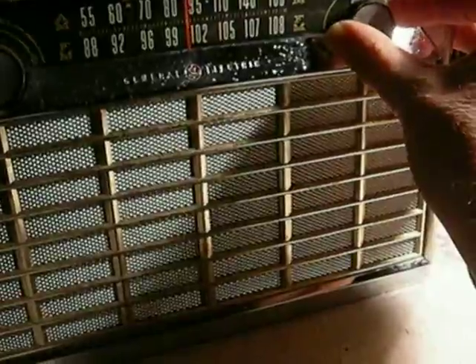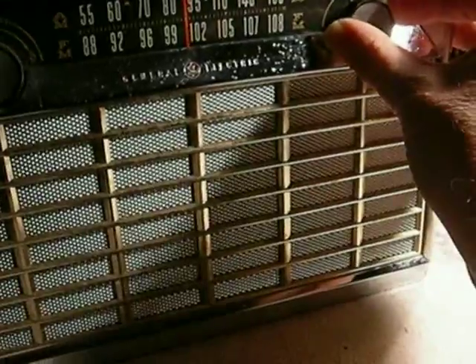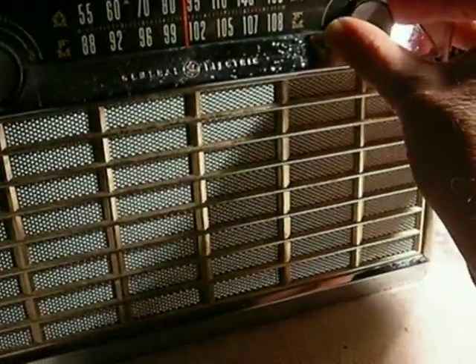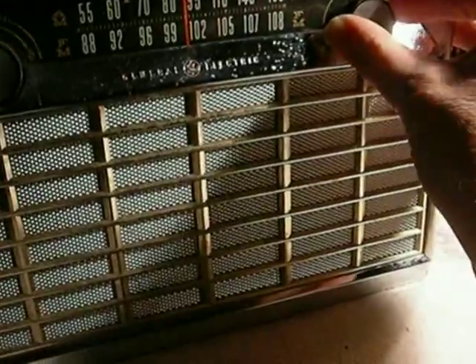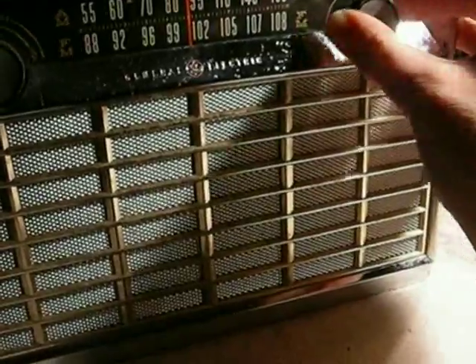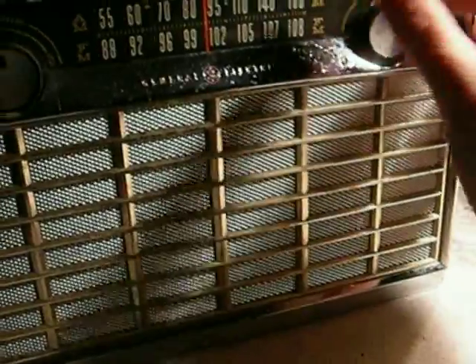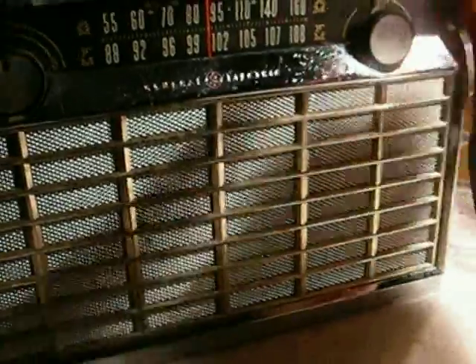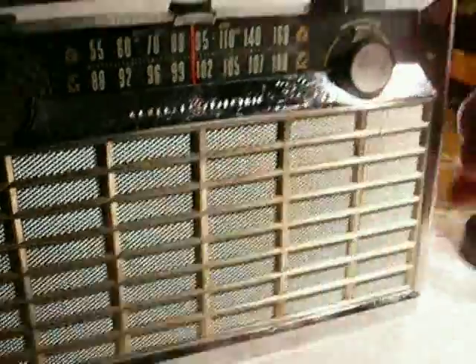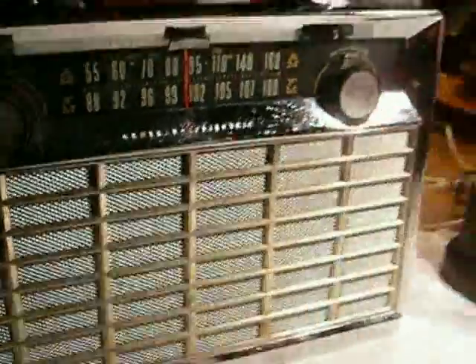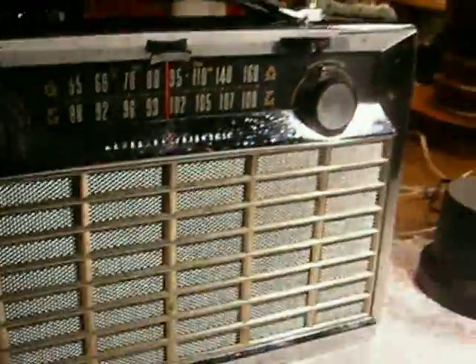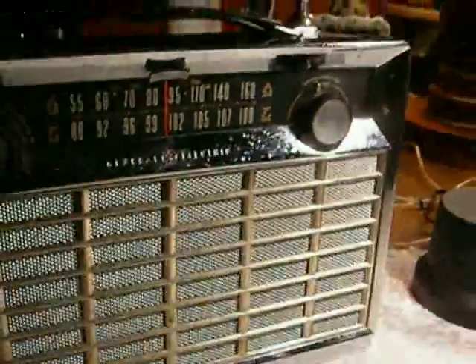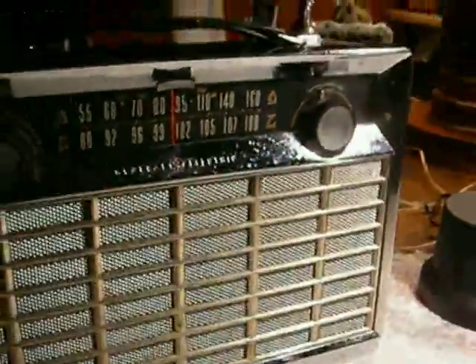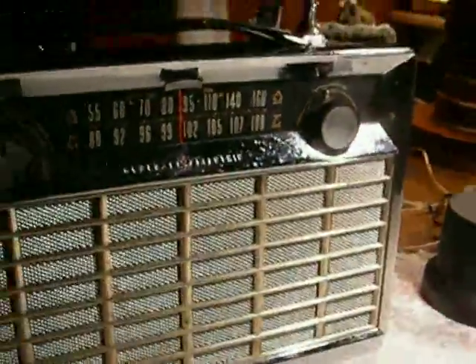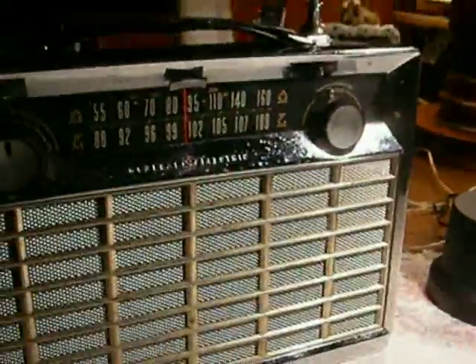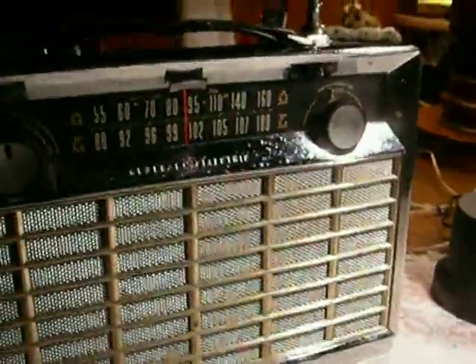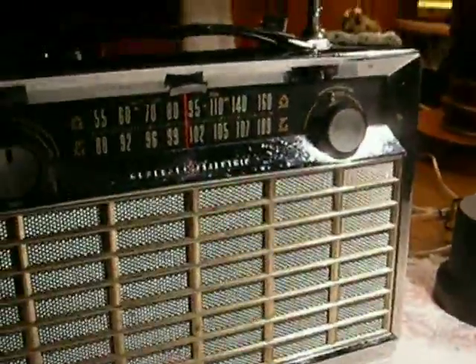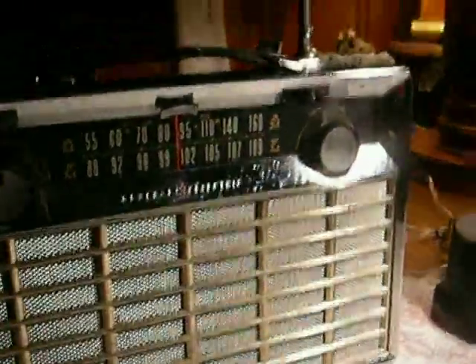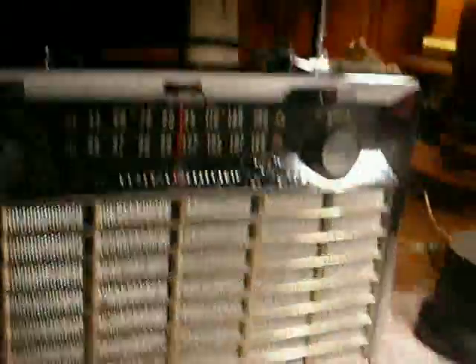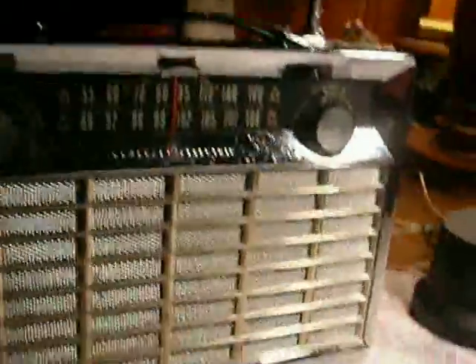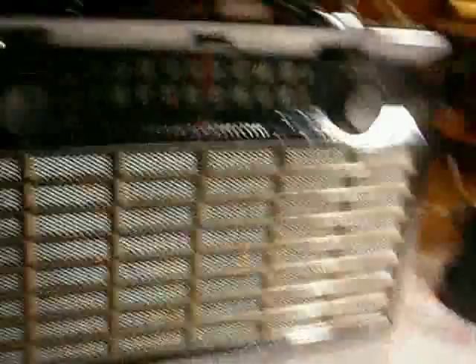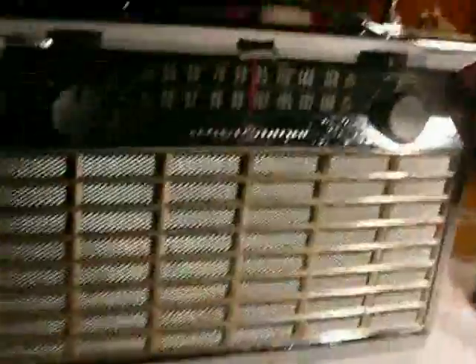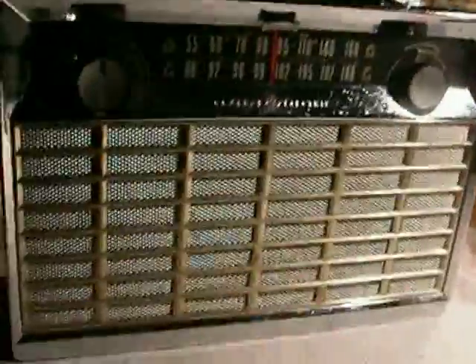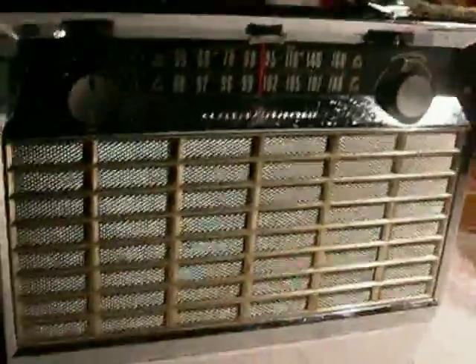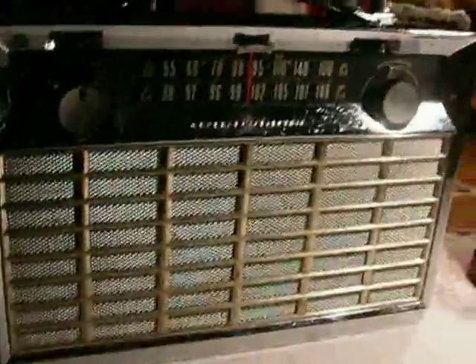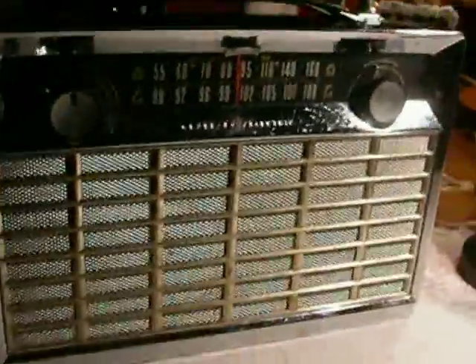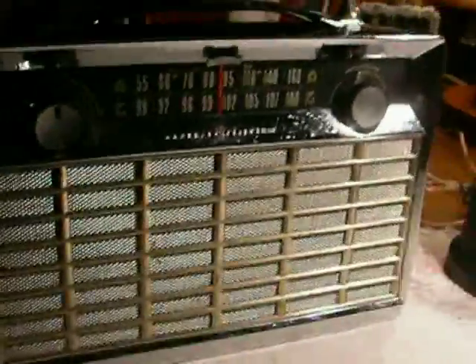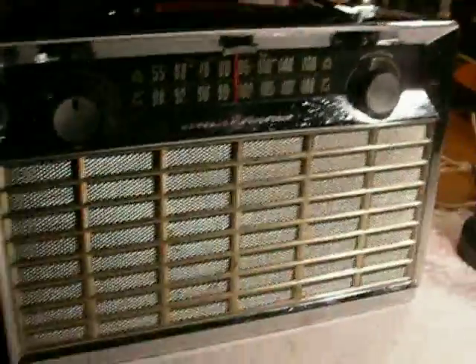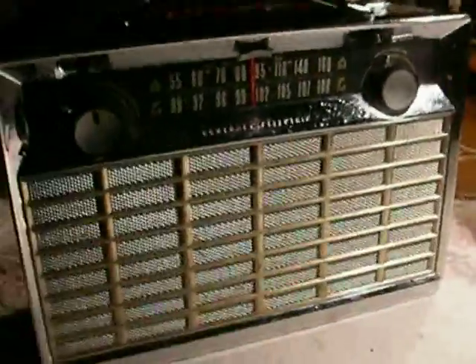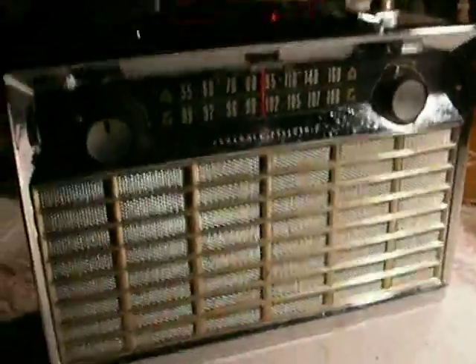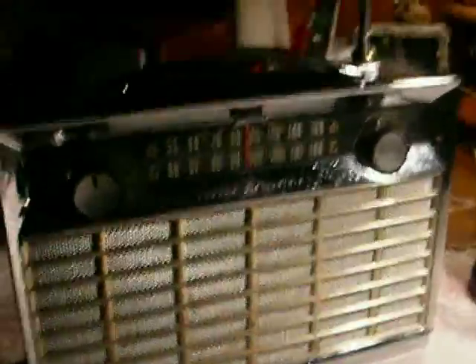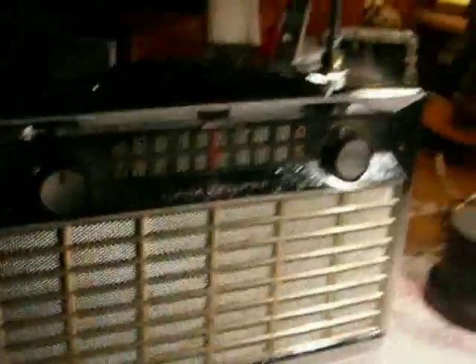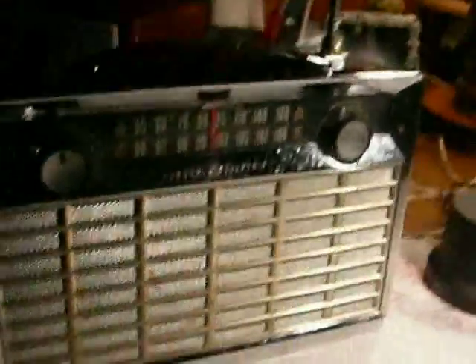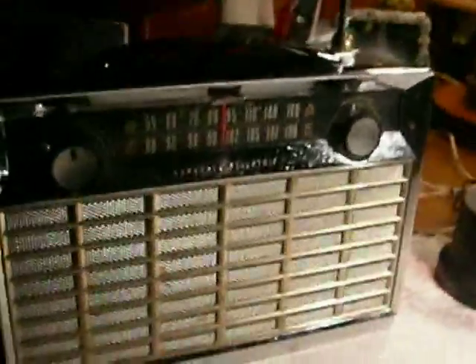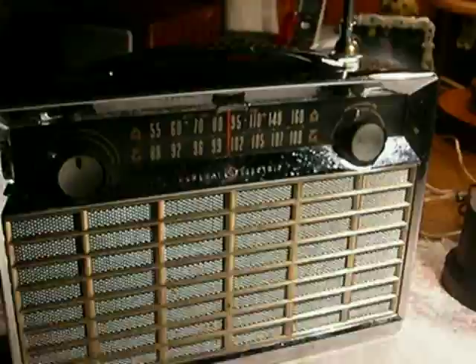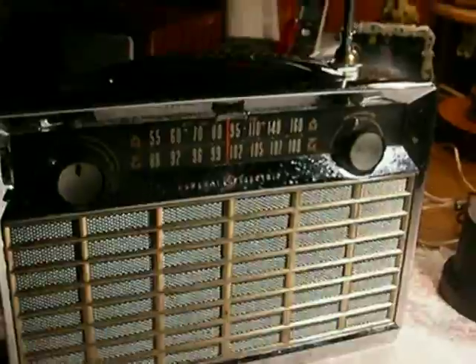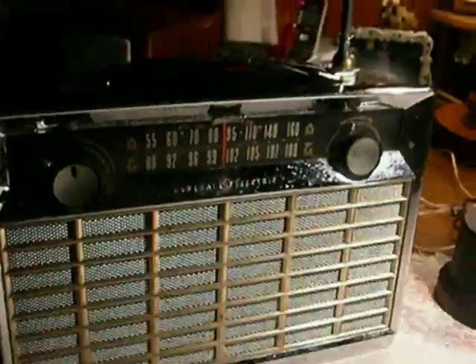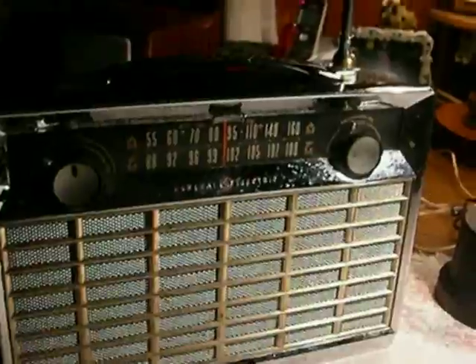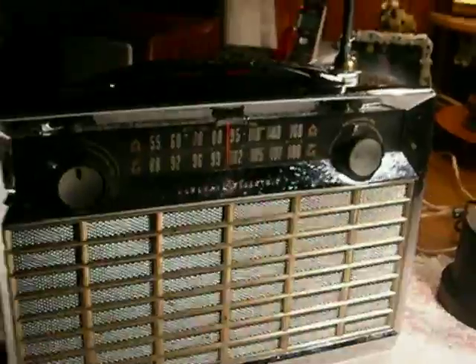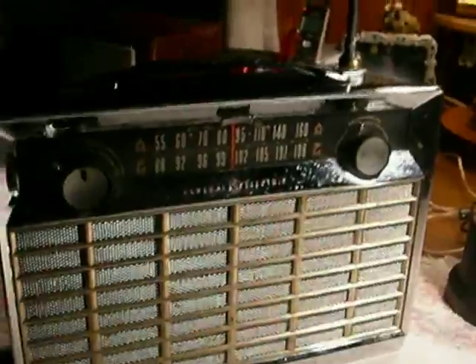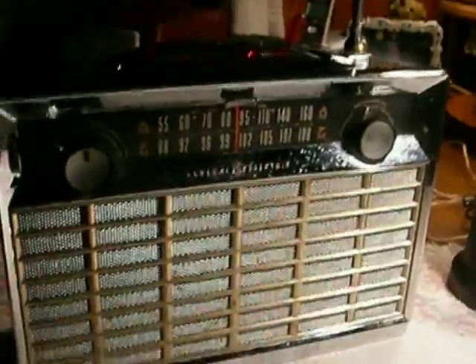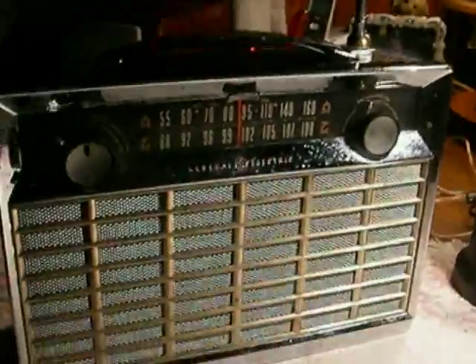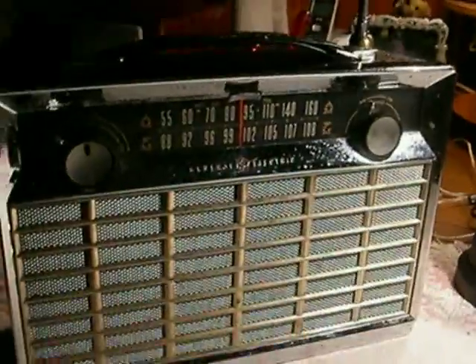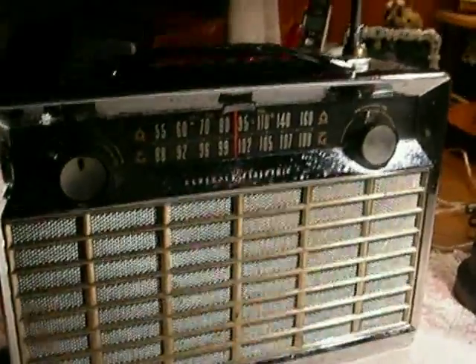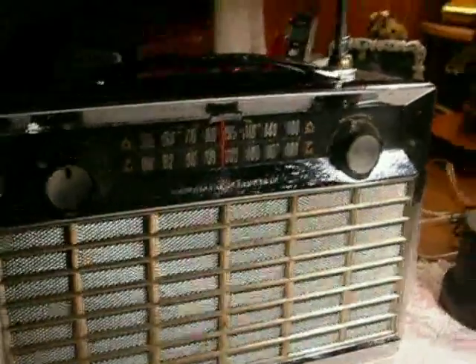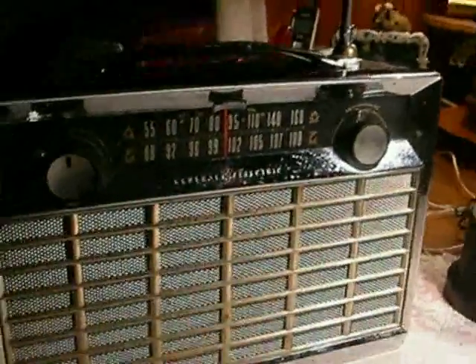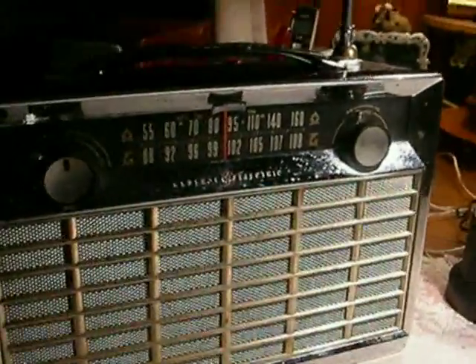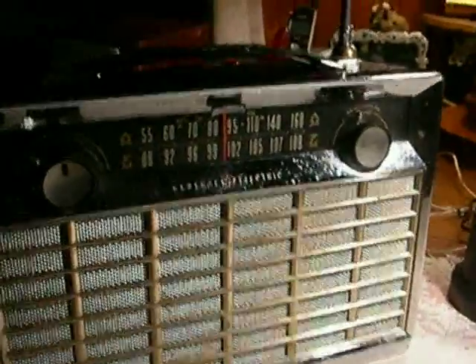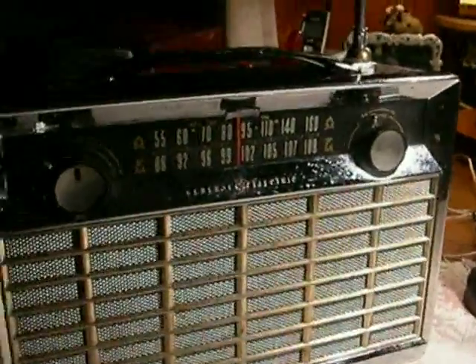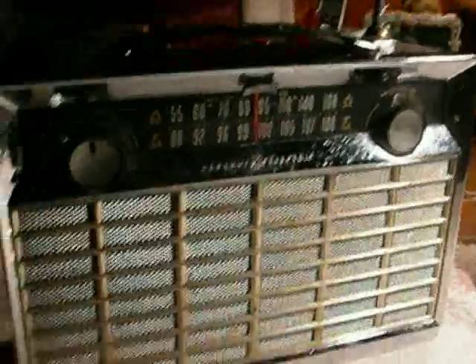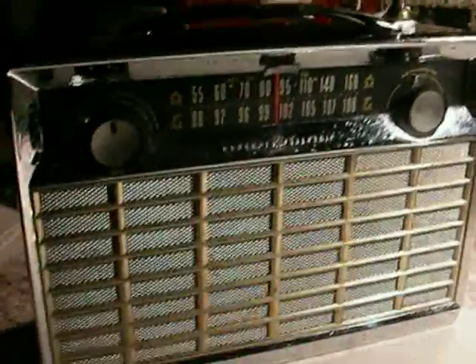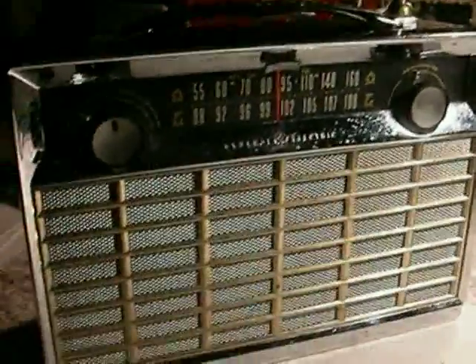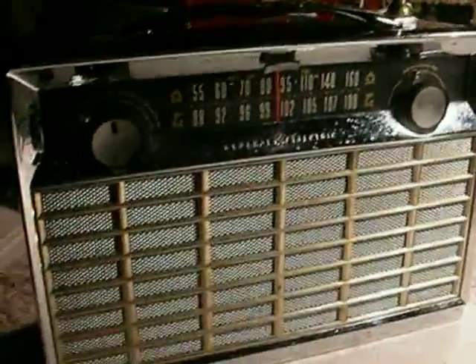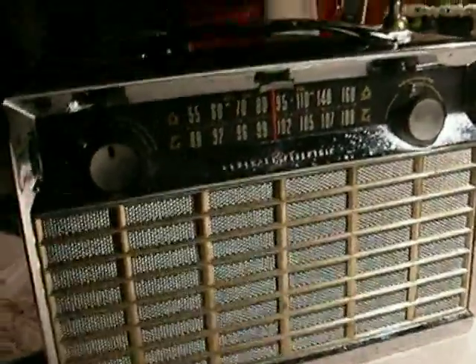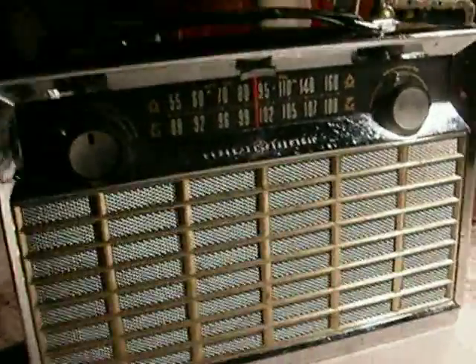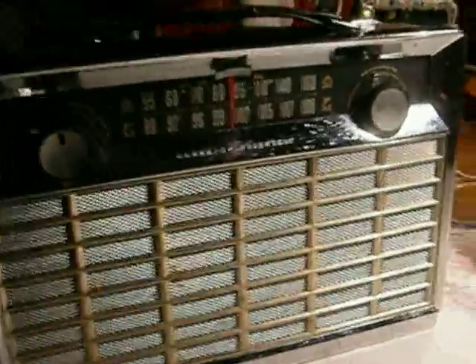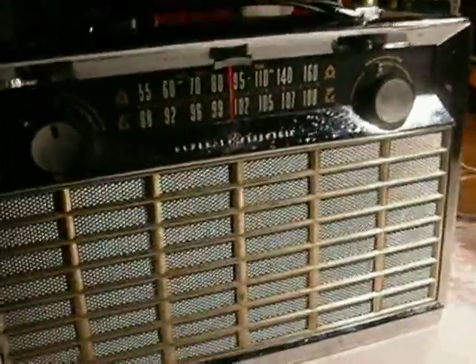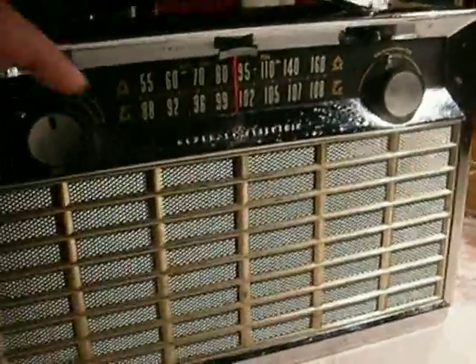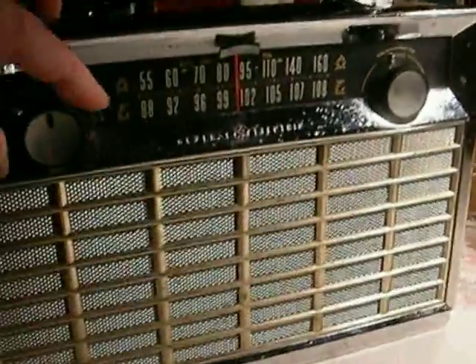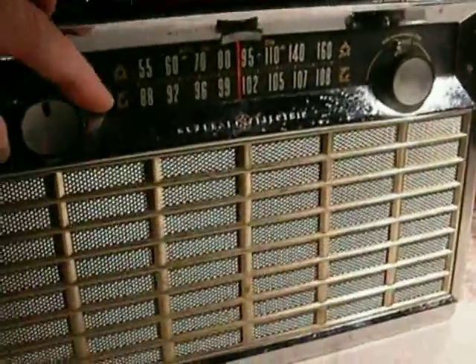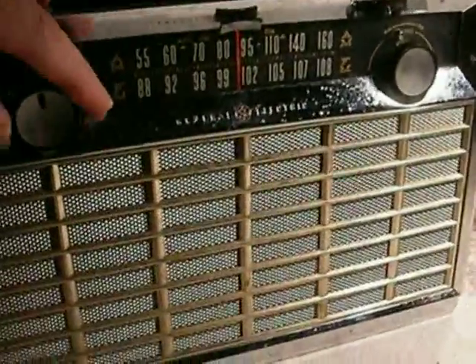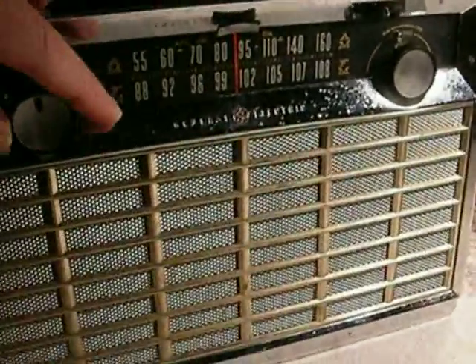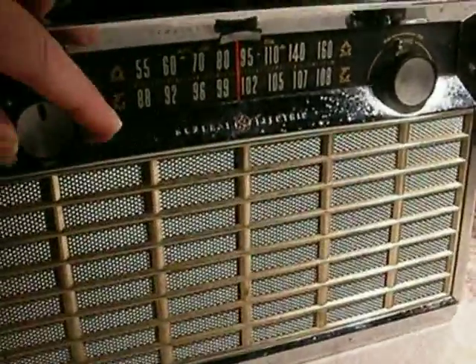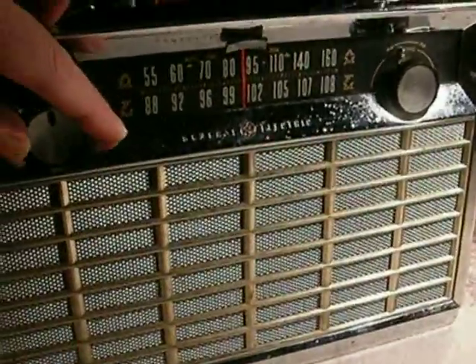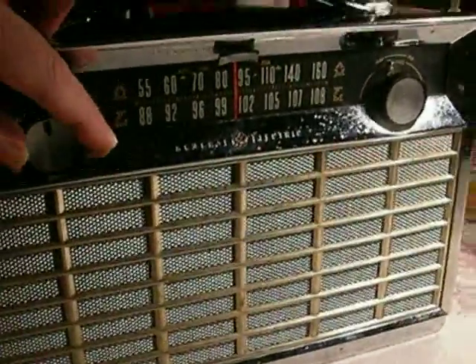It's sensitive, selective — it's just everything you'd want in a radio, except that it's huge. We have to look at the inside of this thing.